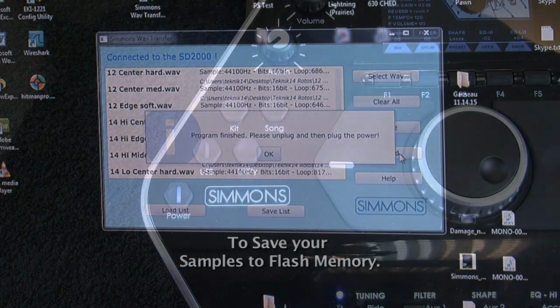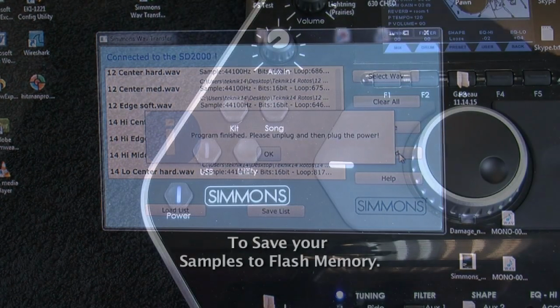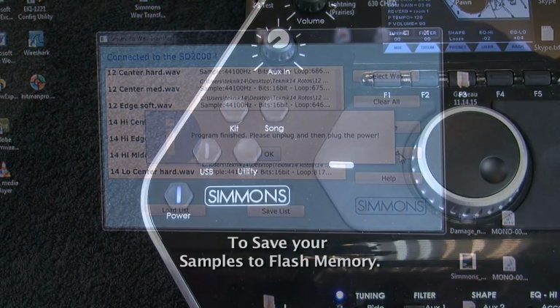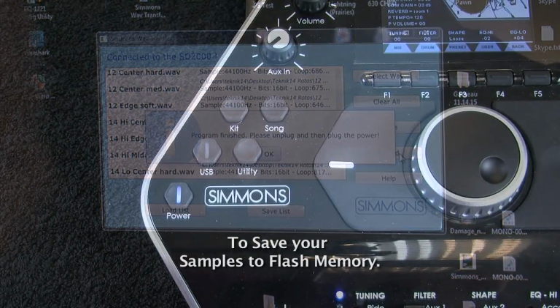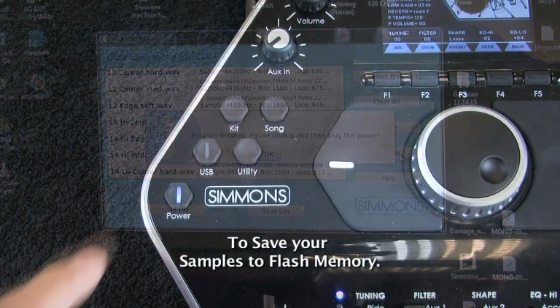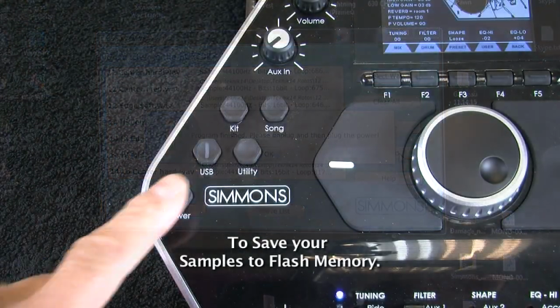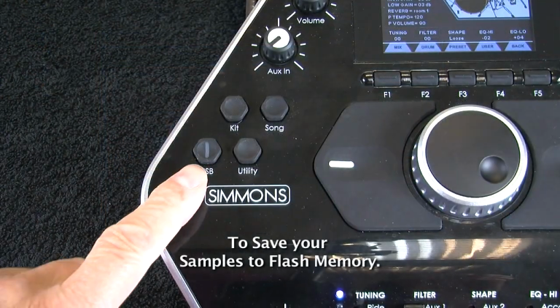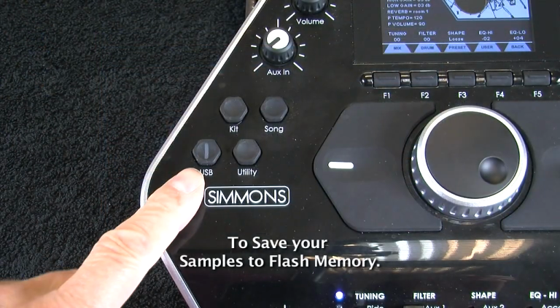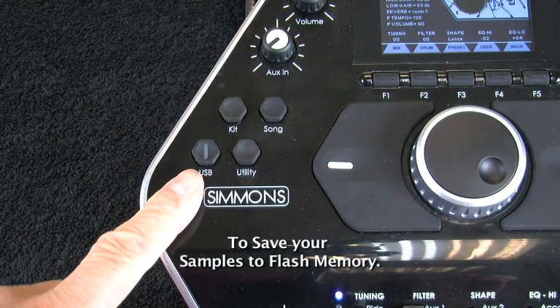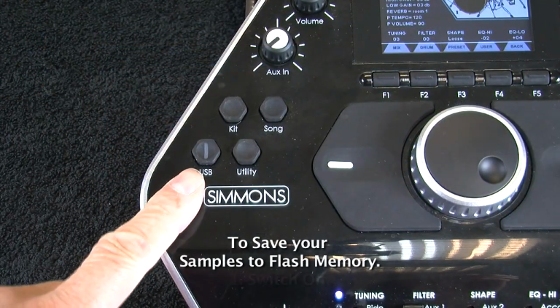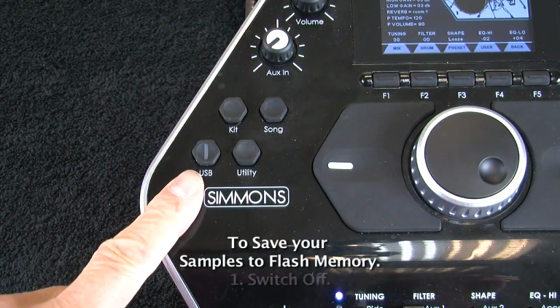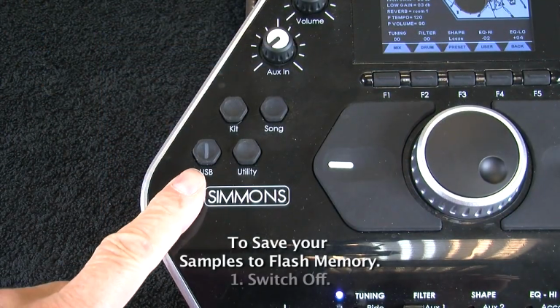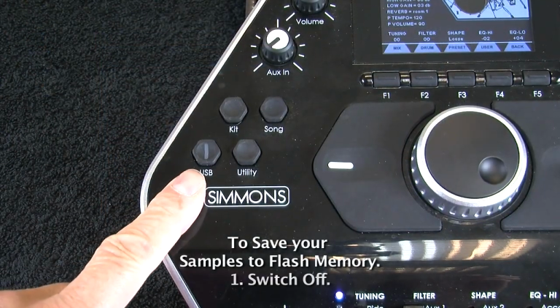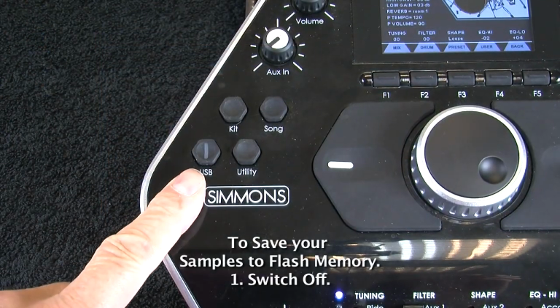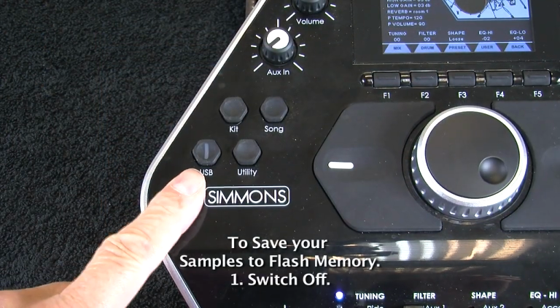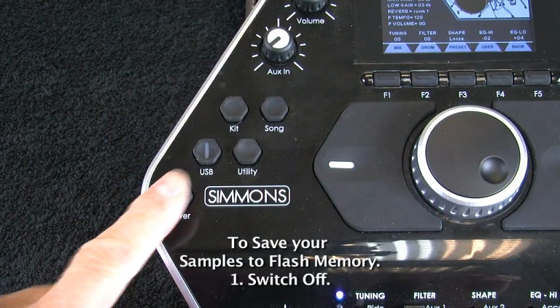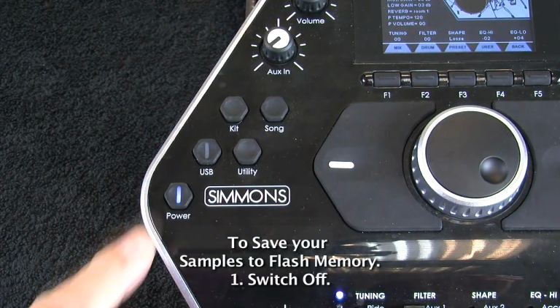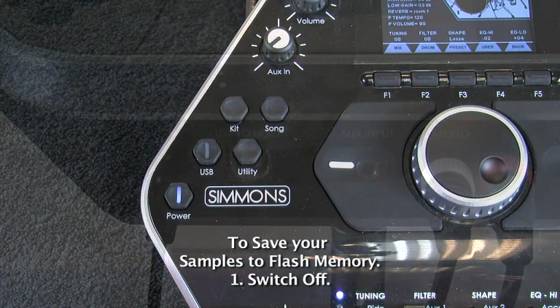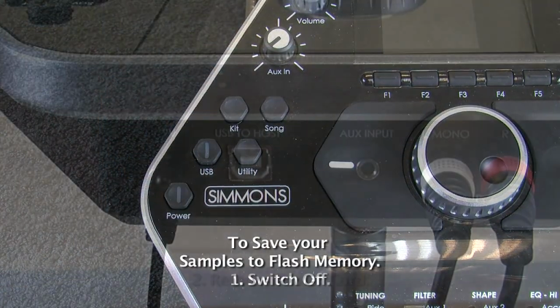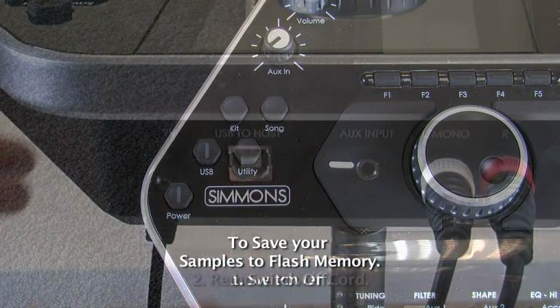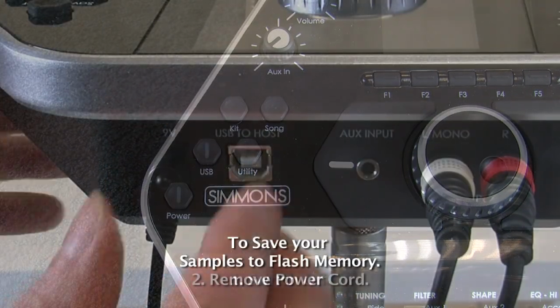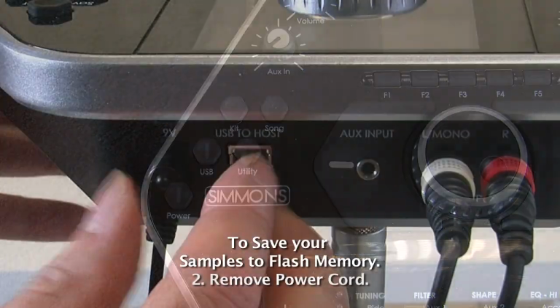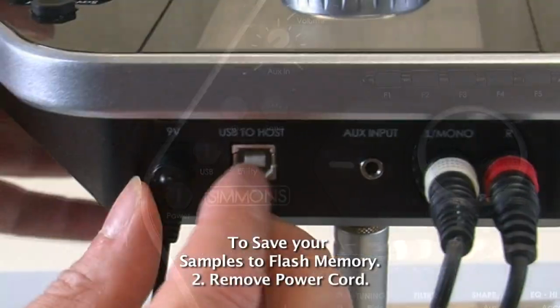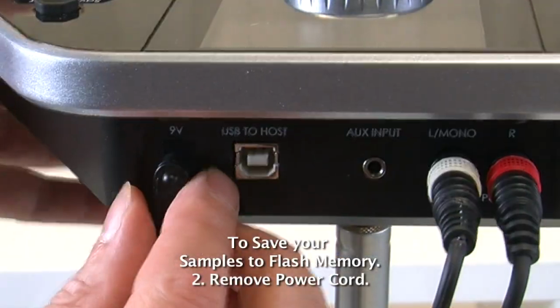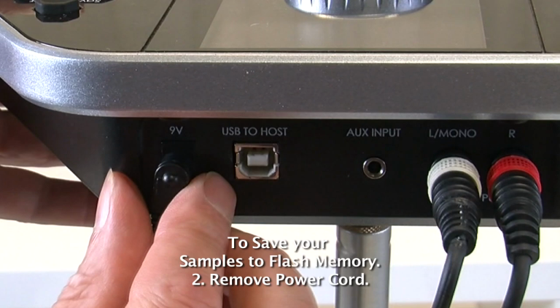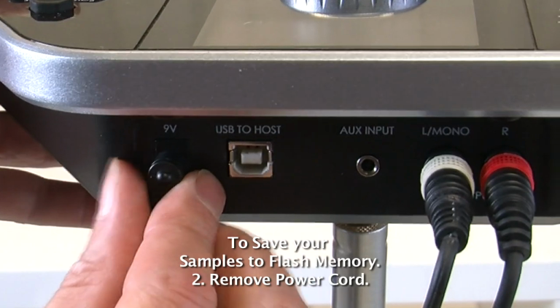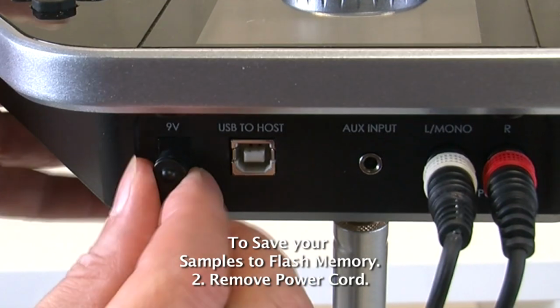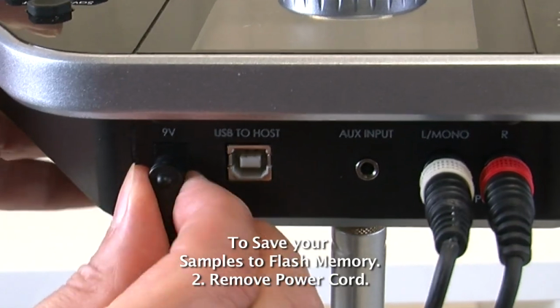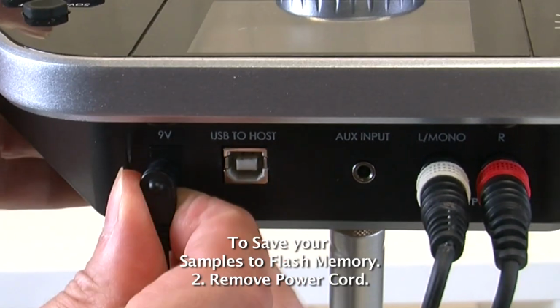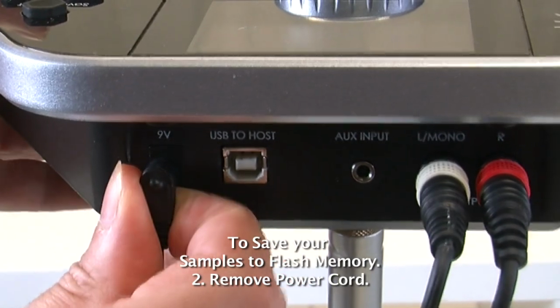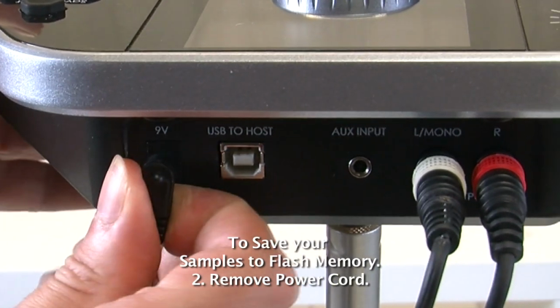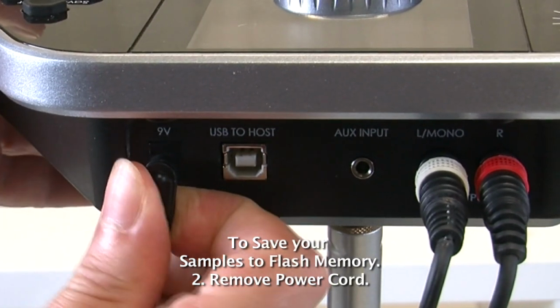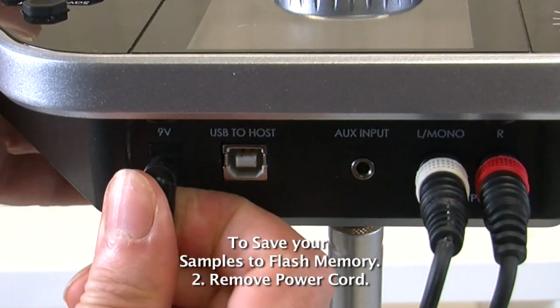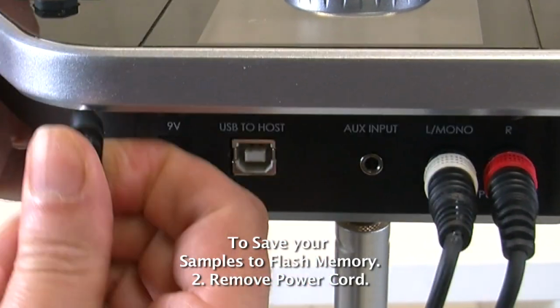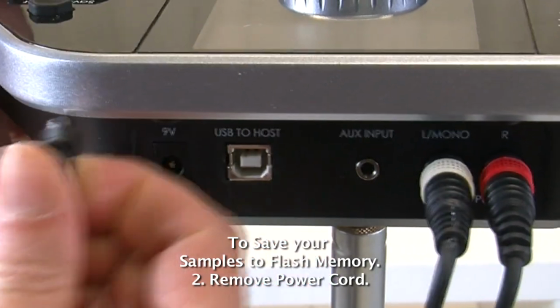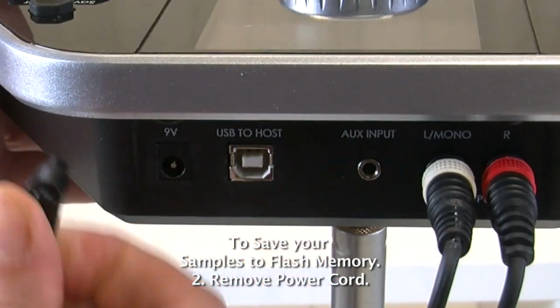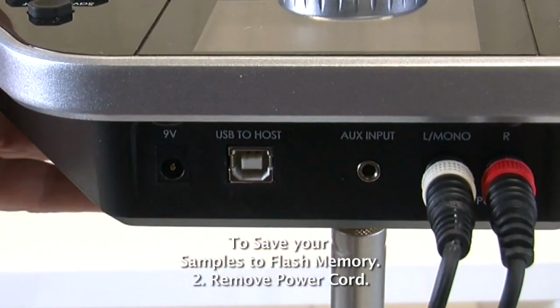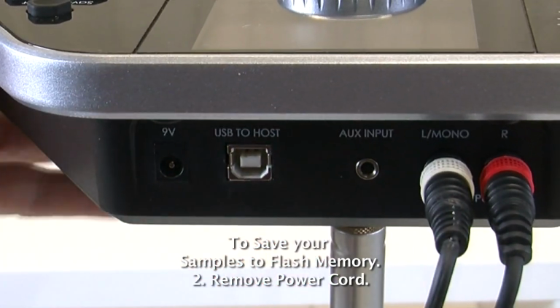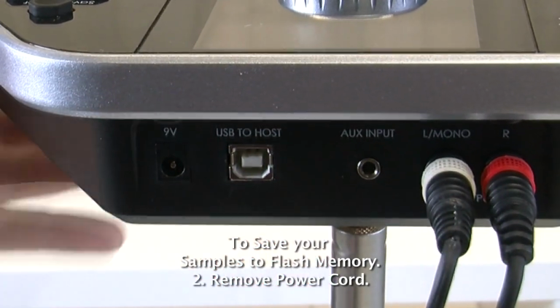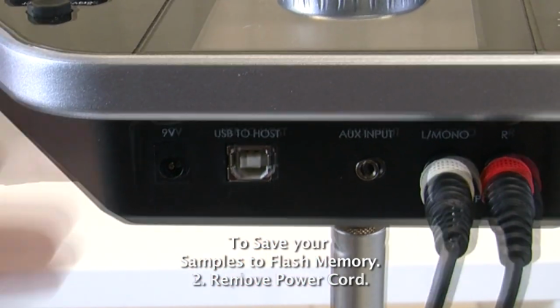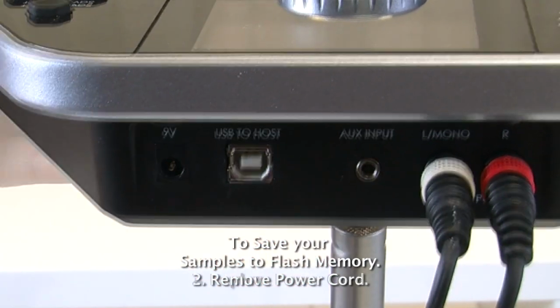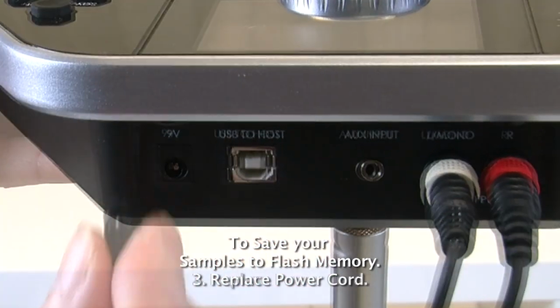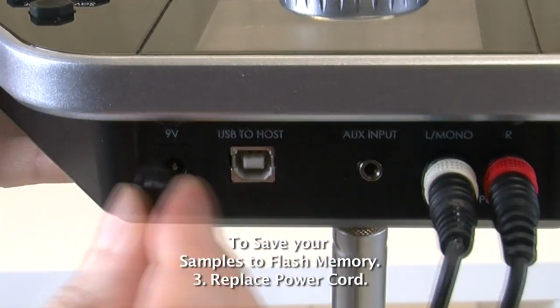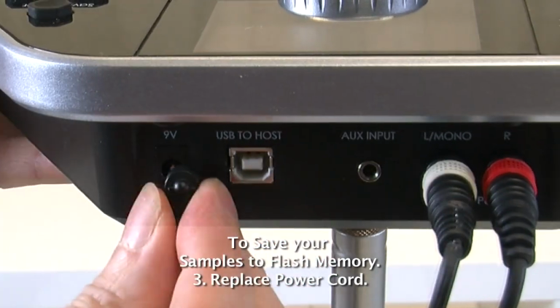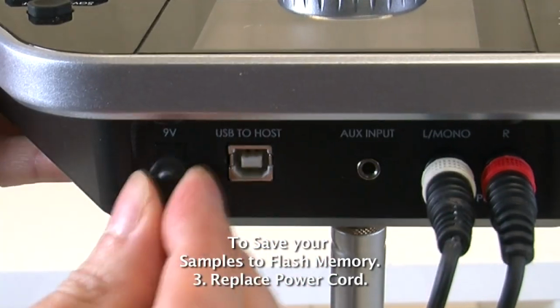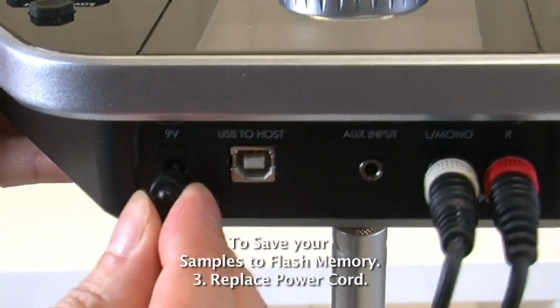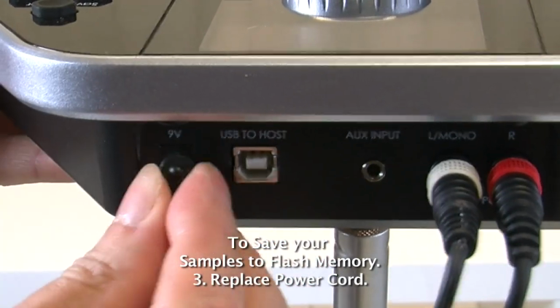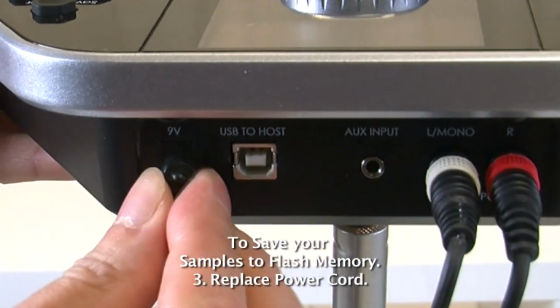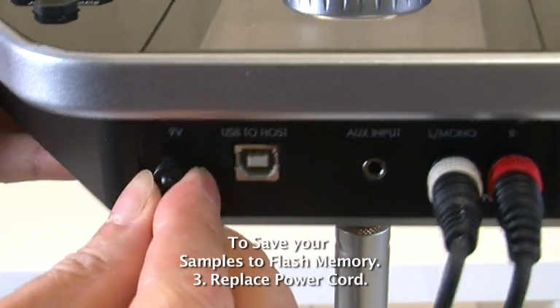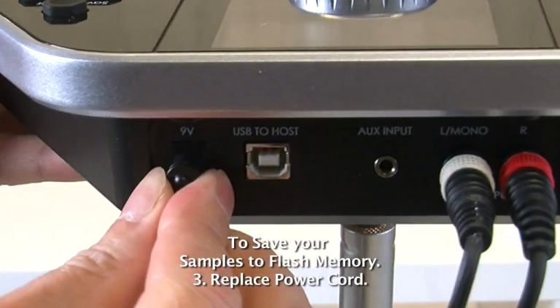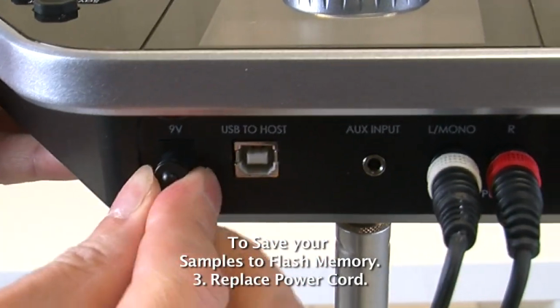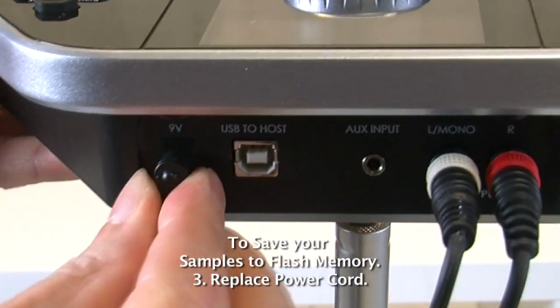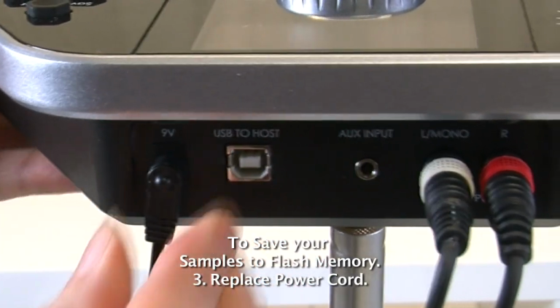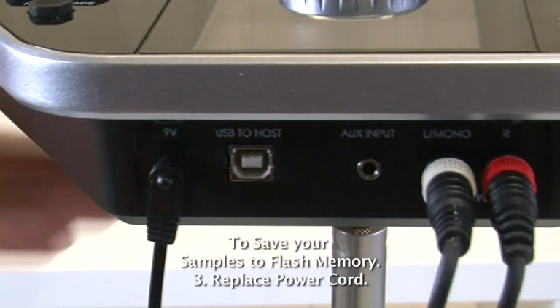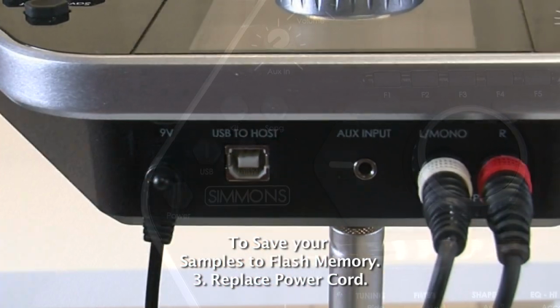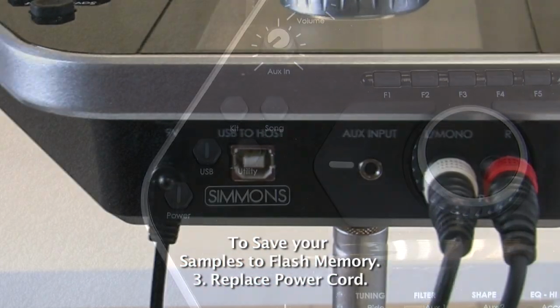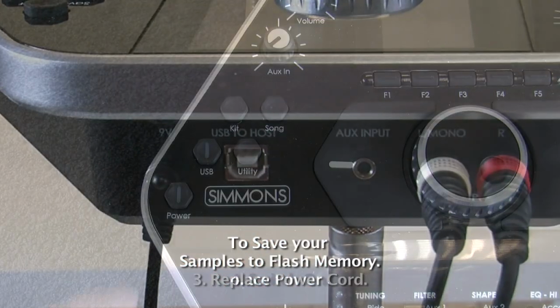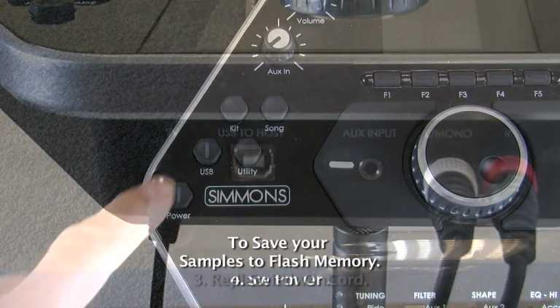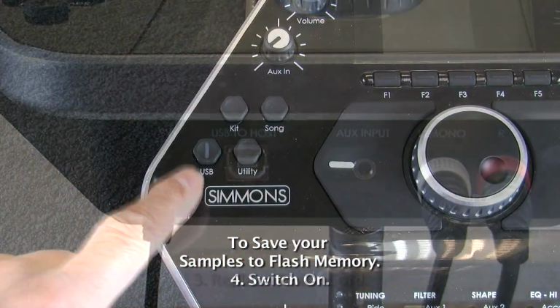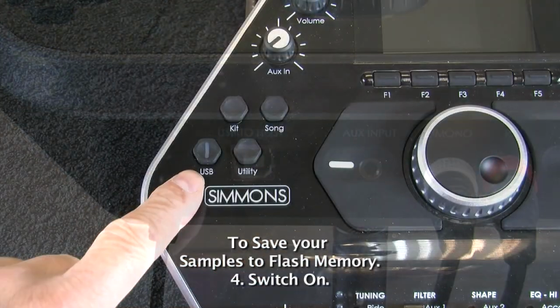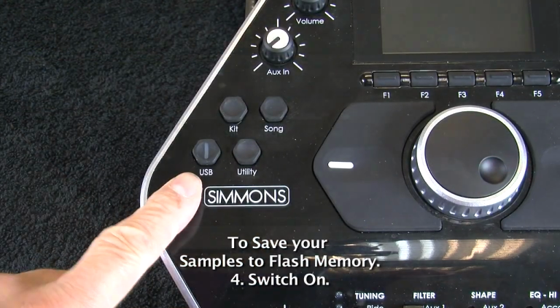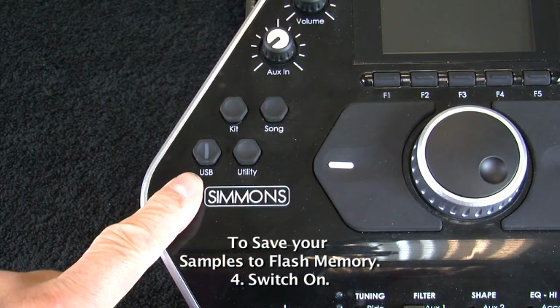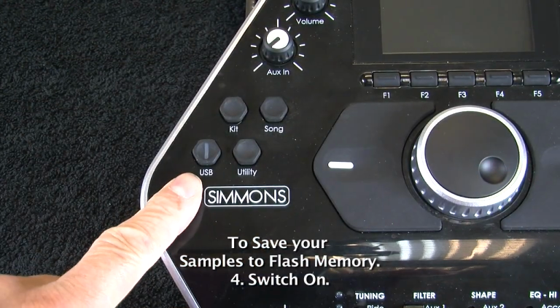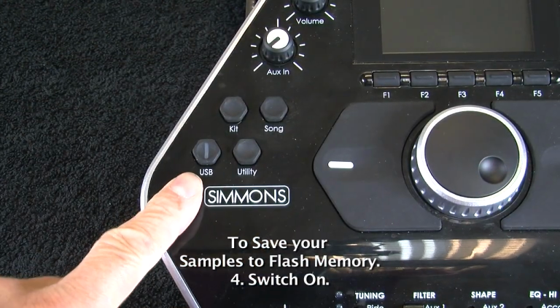Very important: unplug the power of the unit and re-plug it back in to ensure that everything is reset properly.